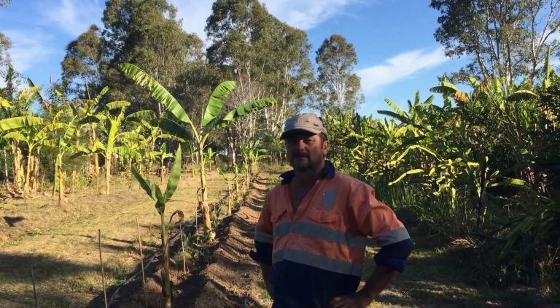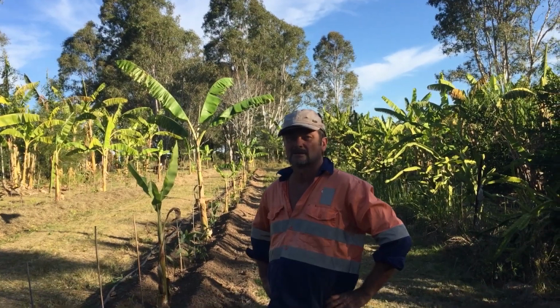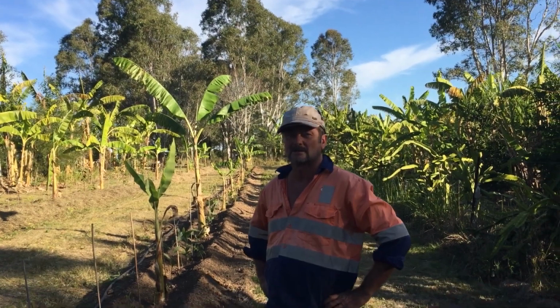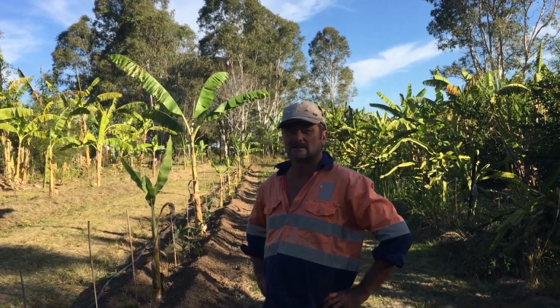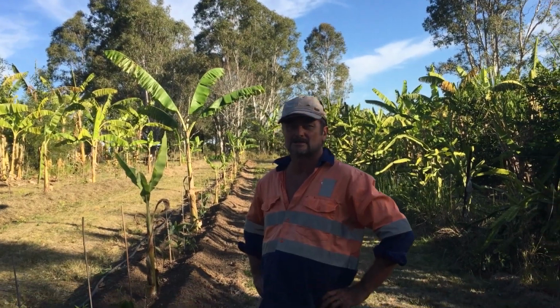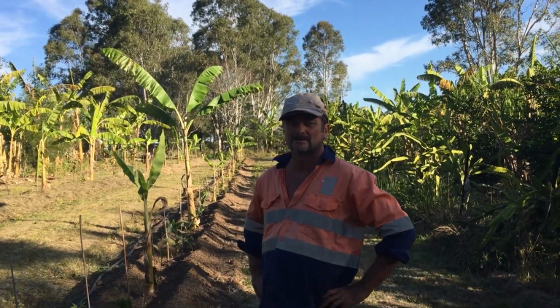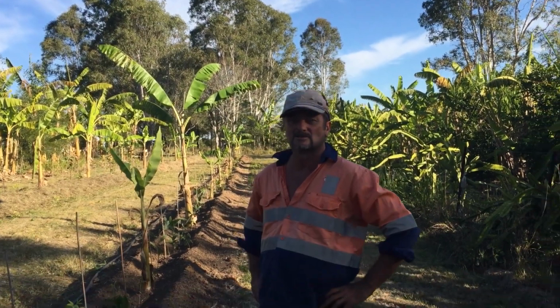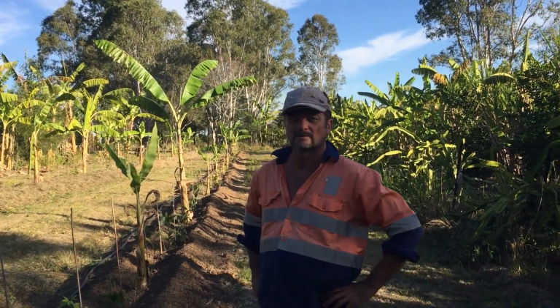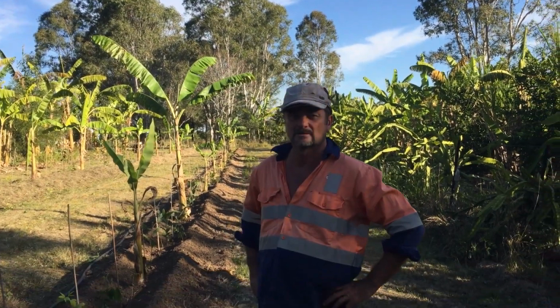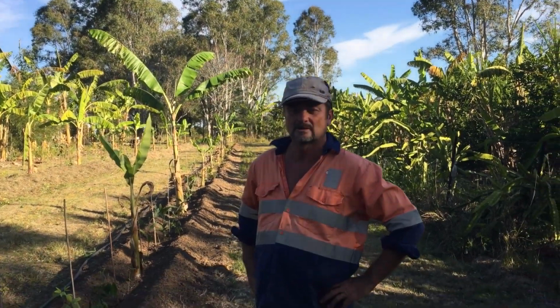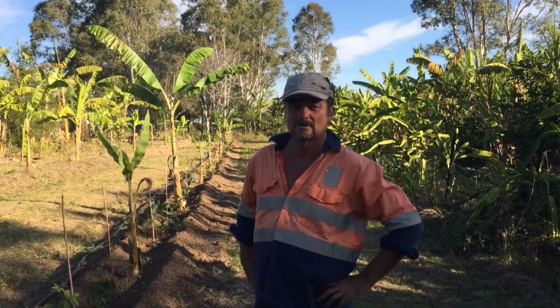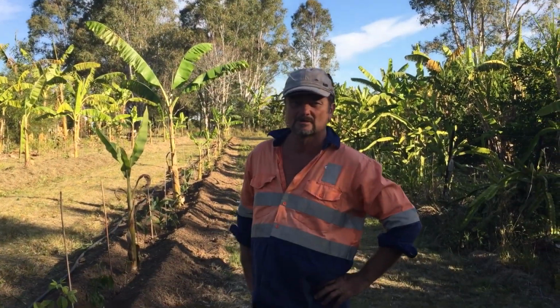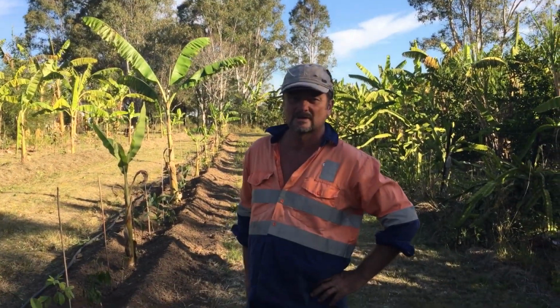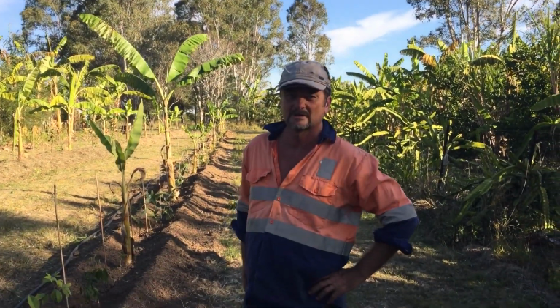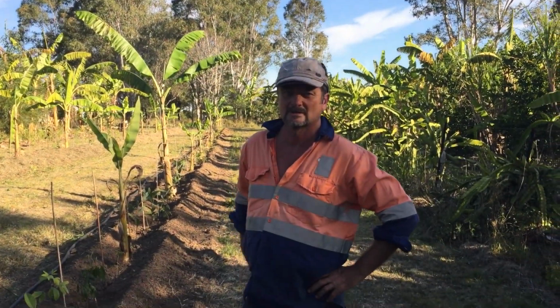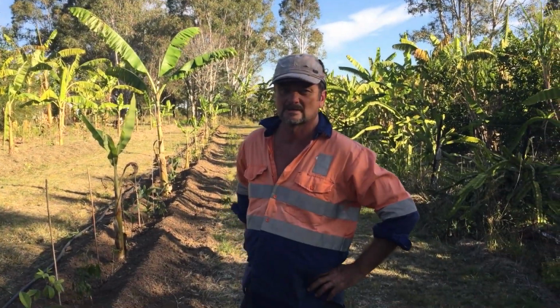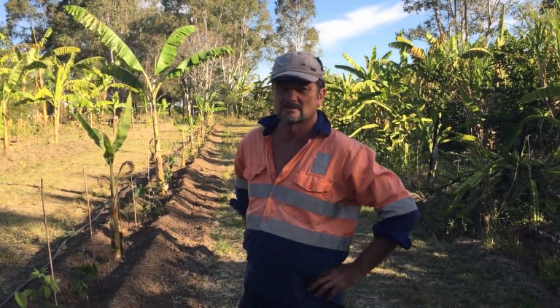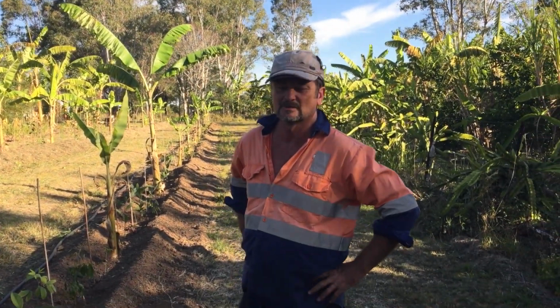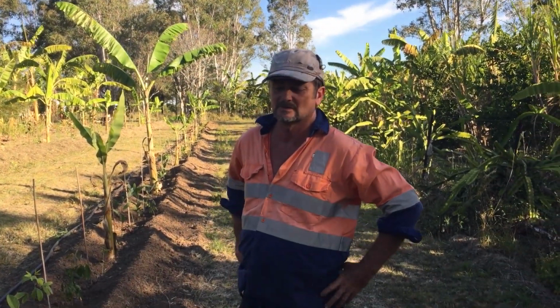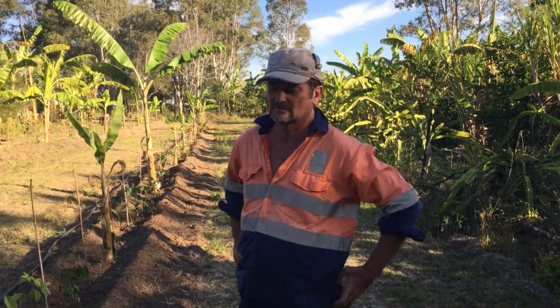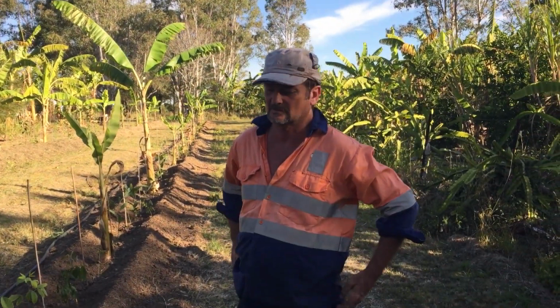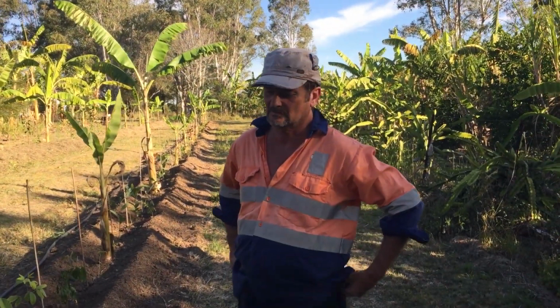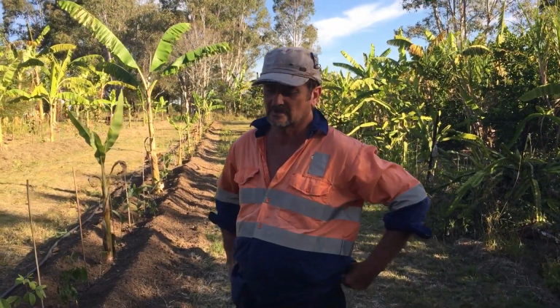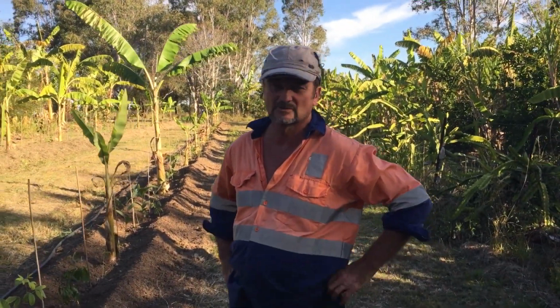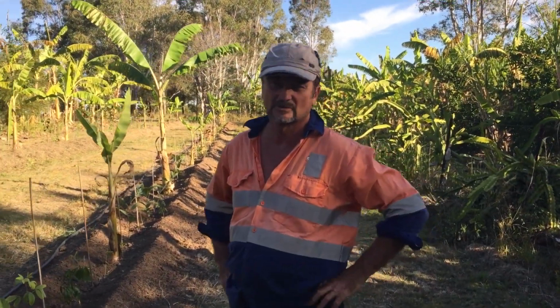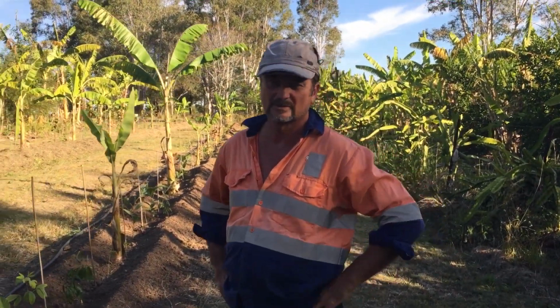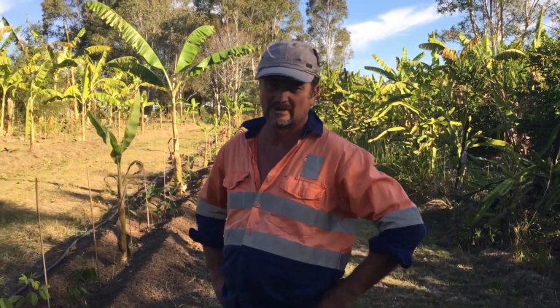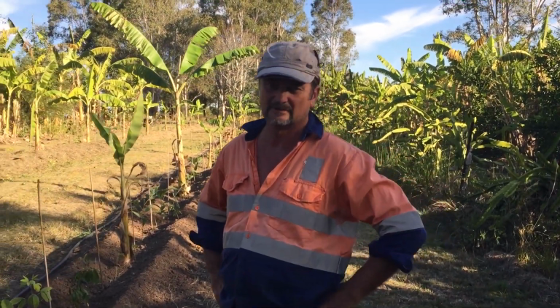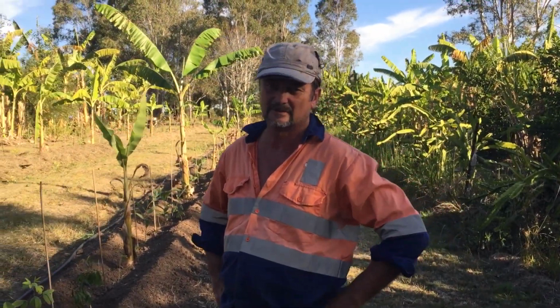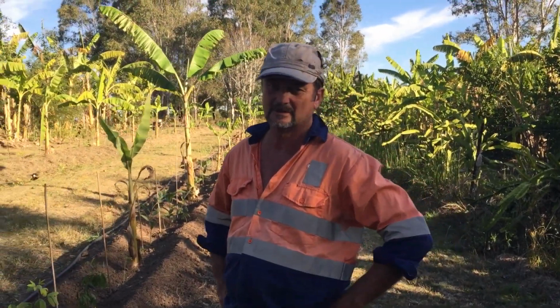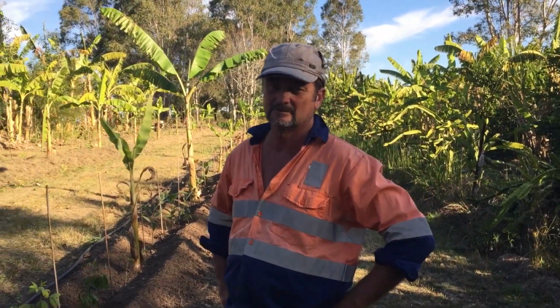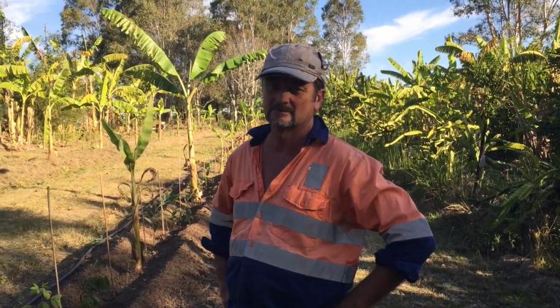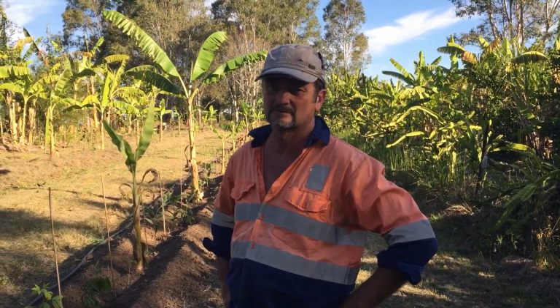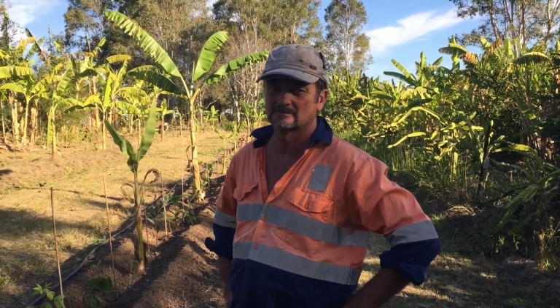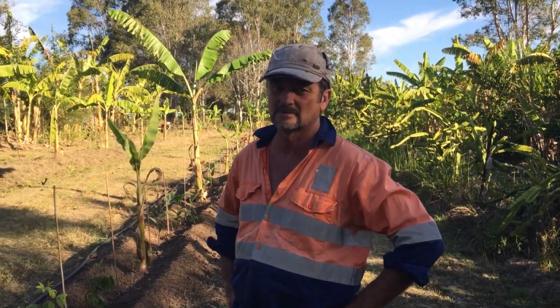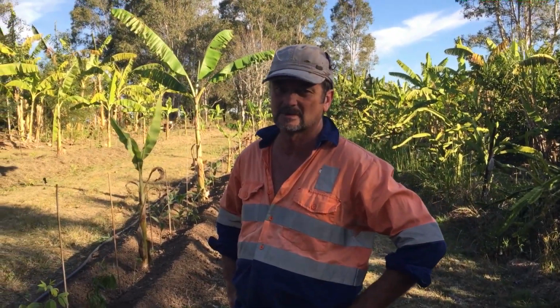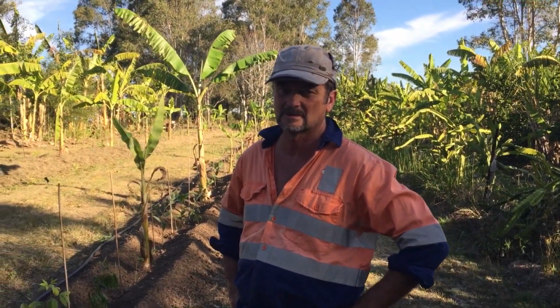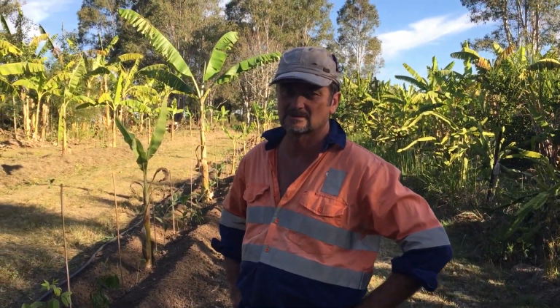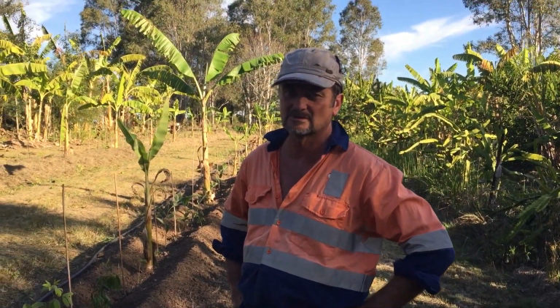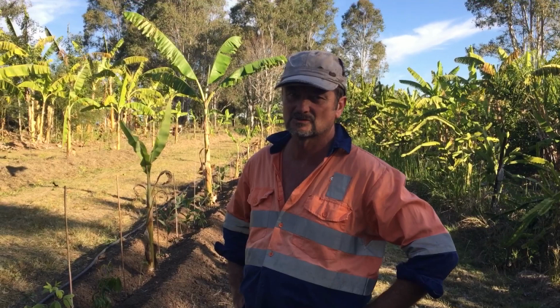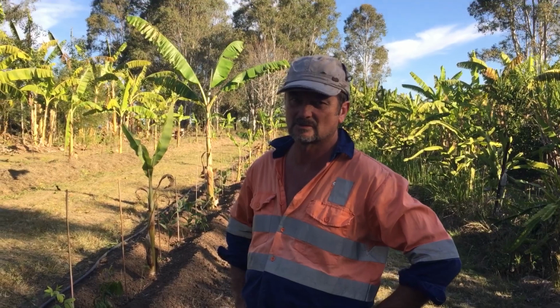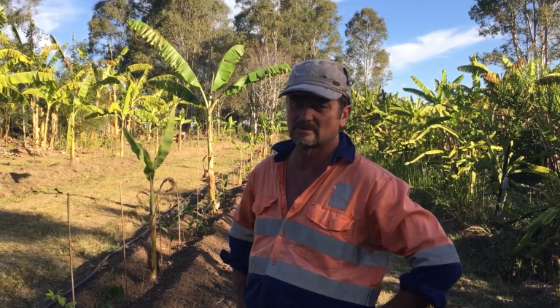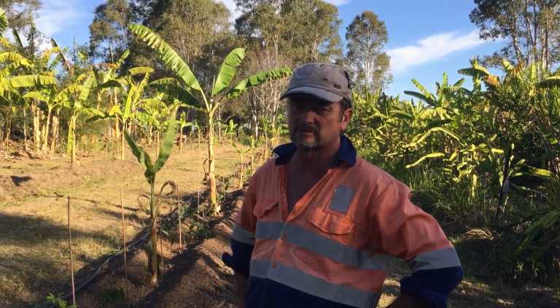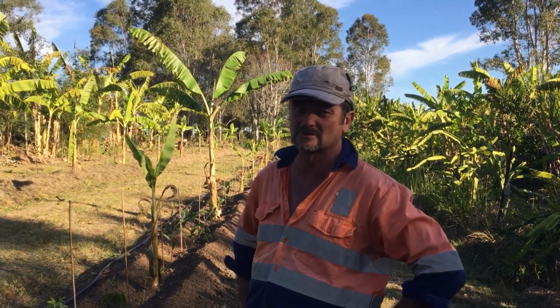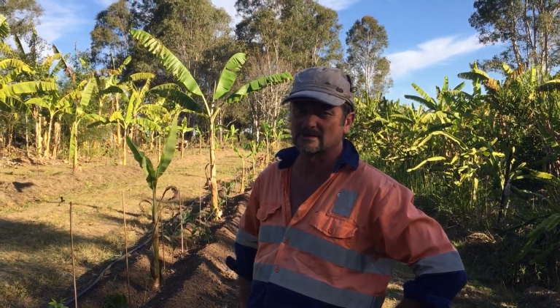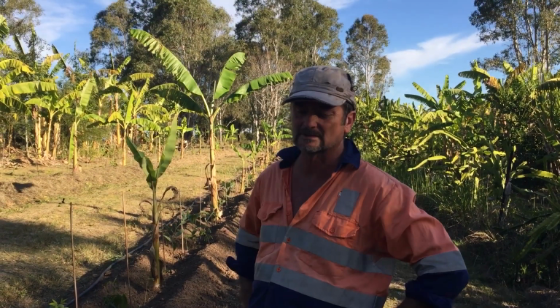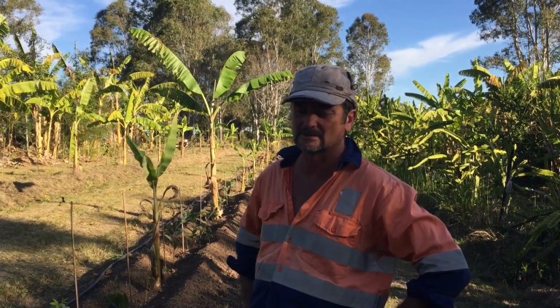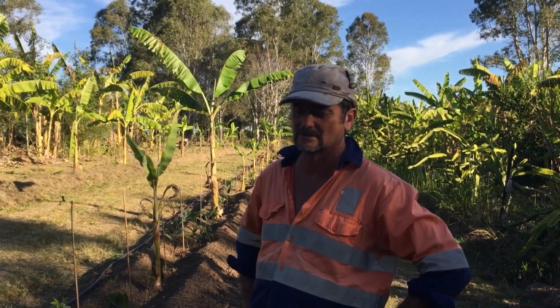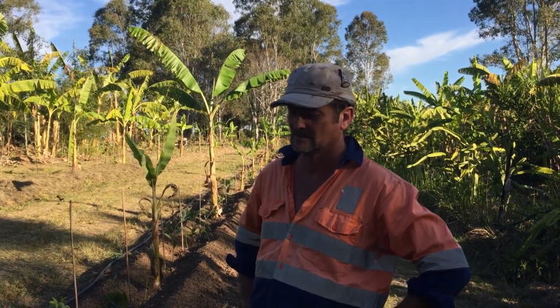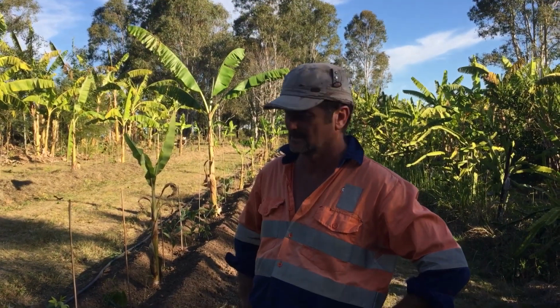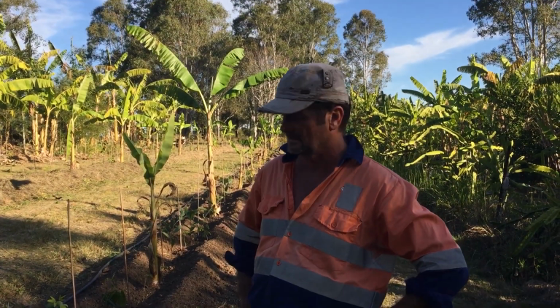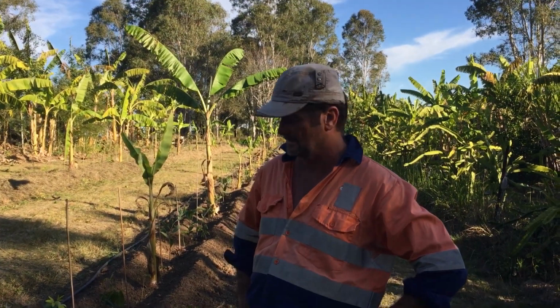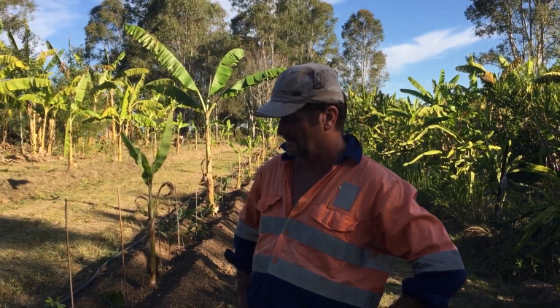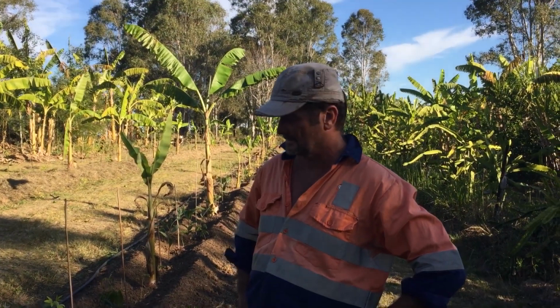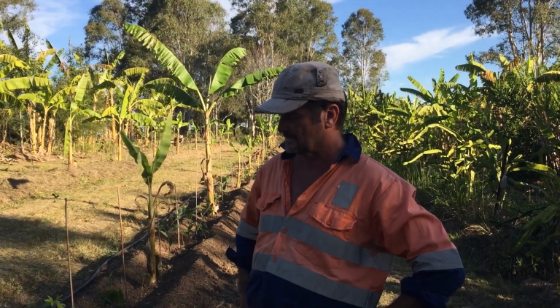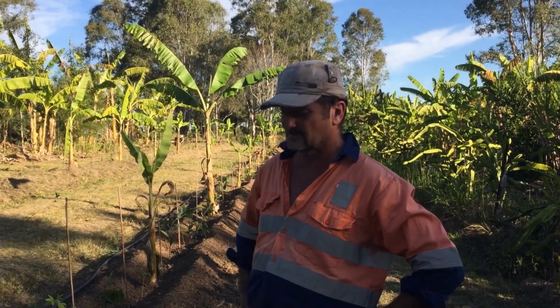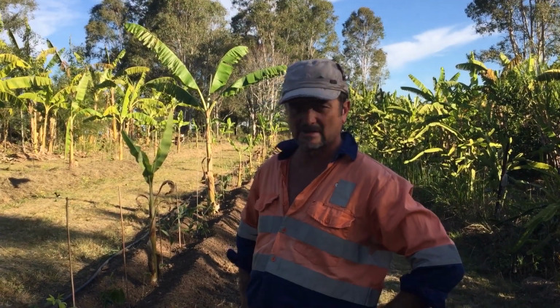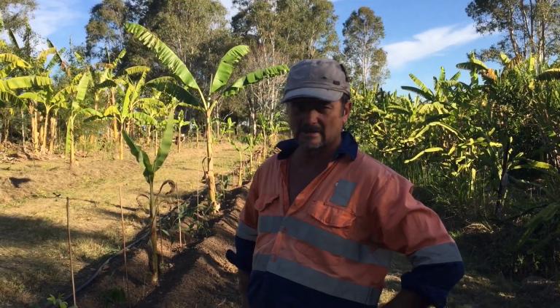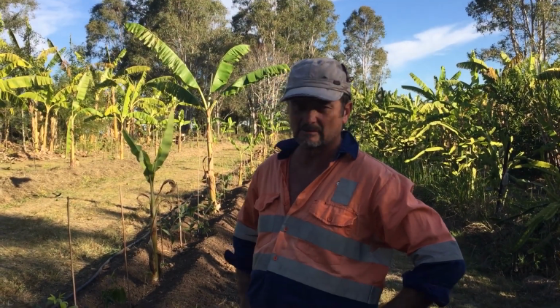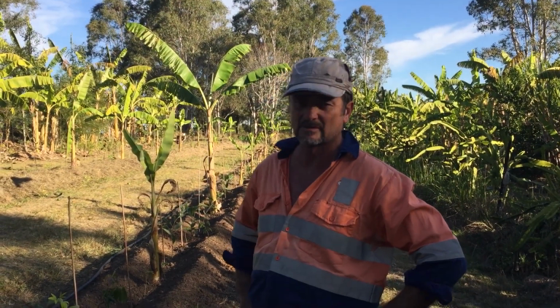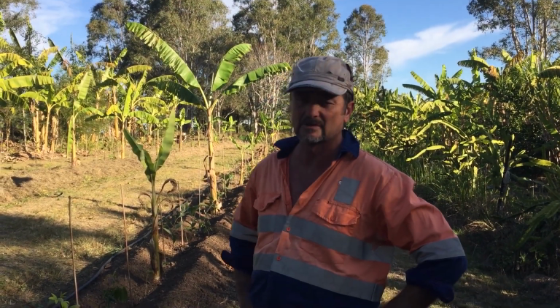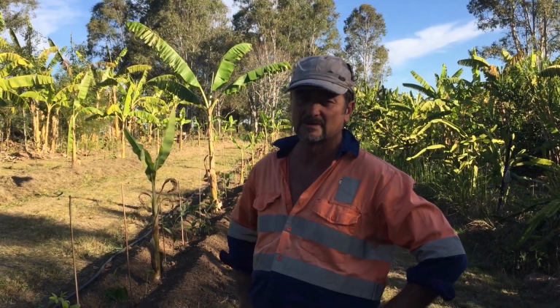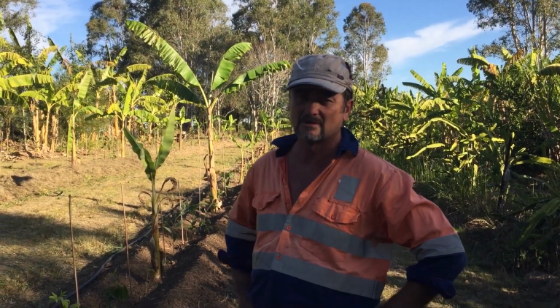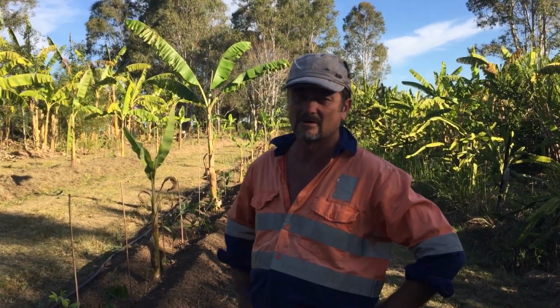G'day Syntropic Growers and Customers for Victory Organic Farm Syntropic Project. This is video number 39.